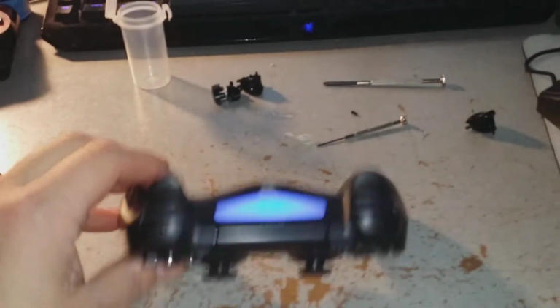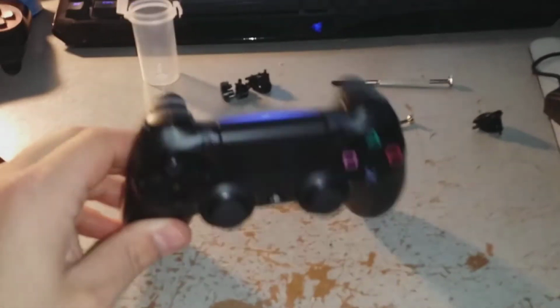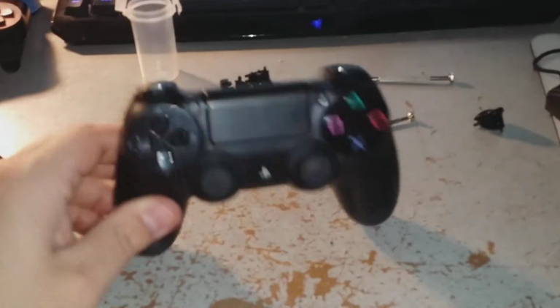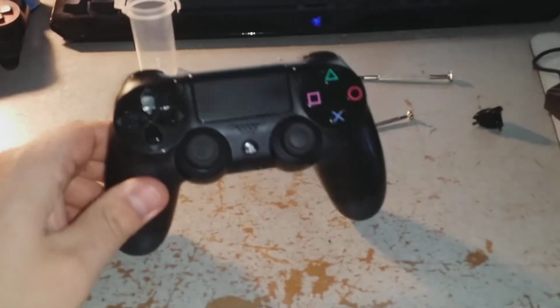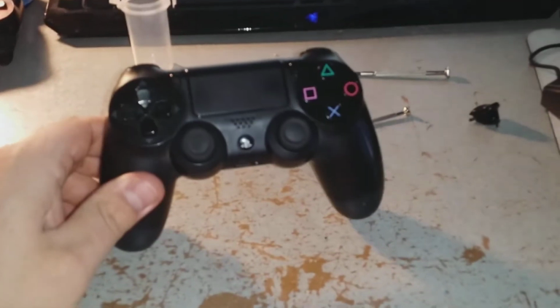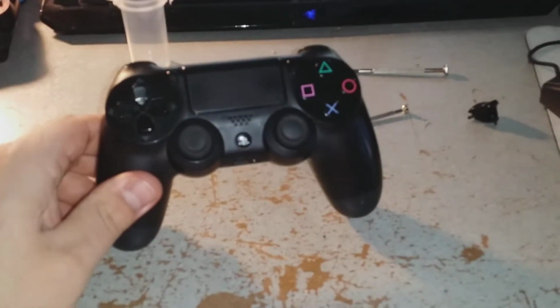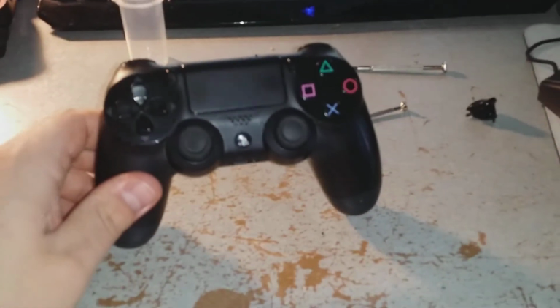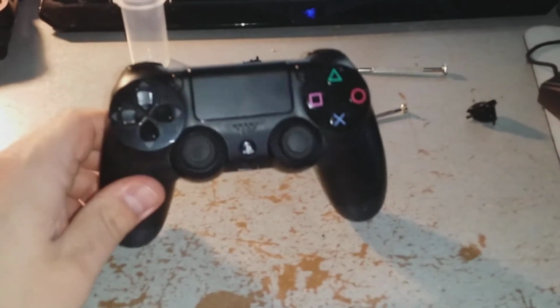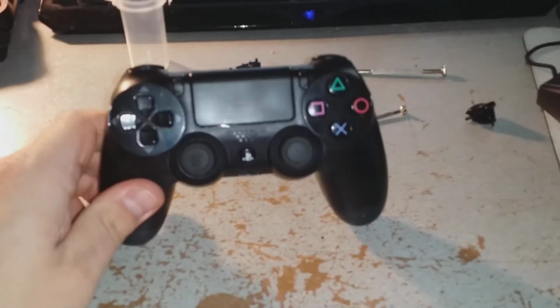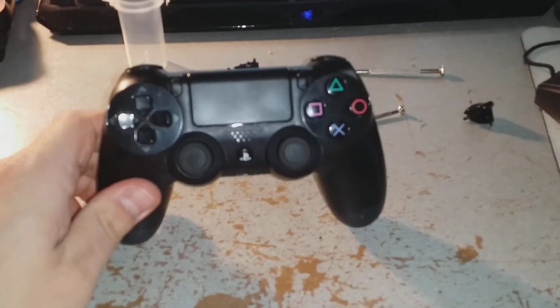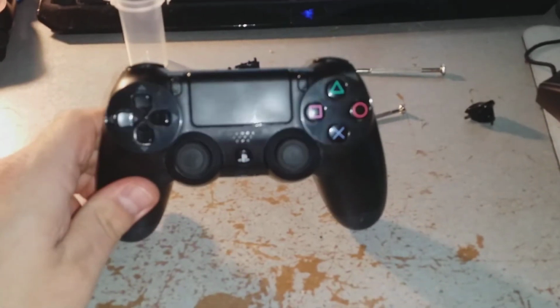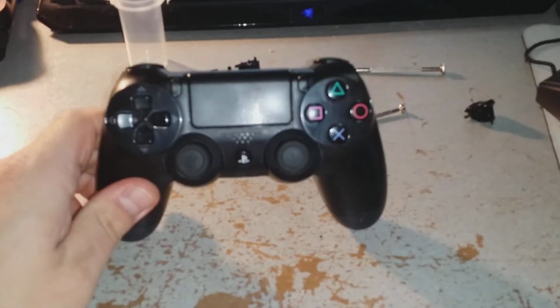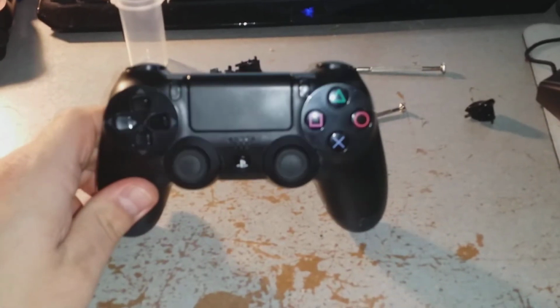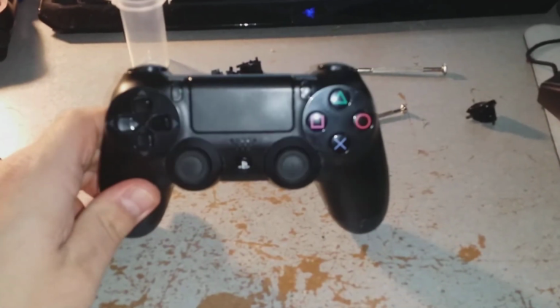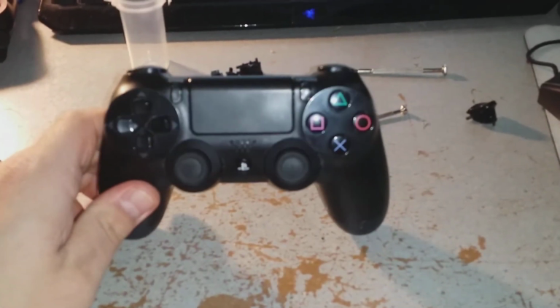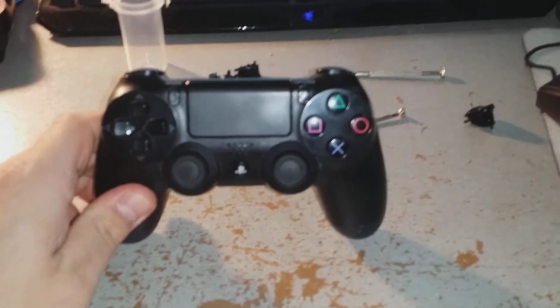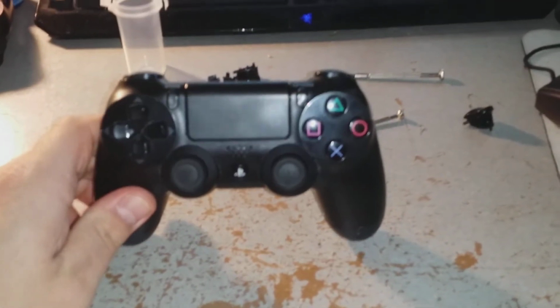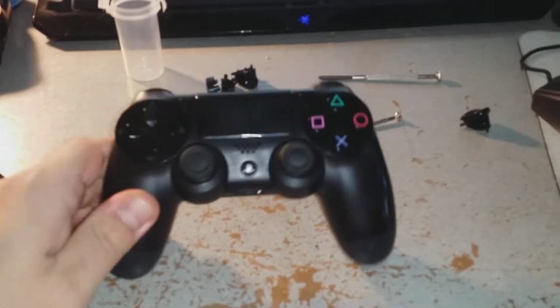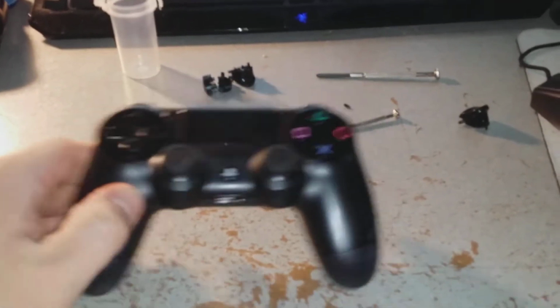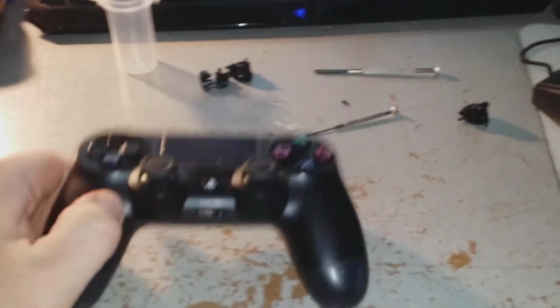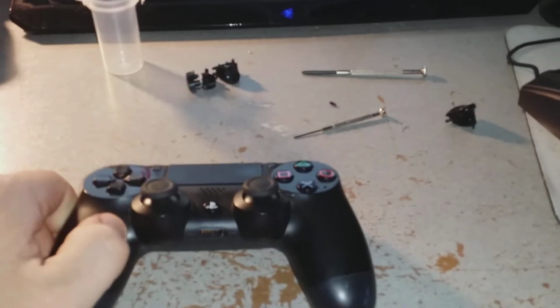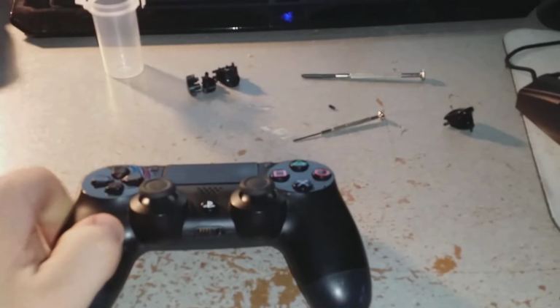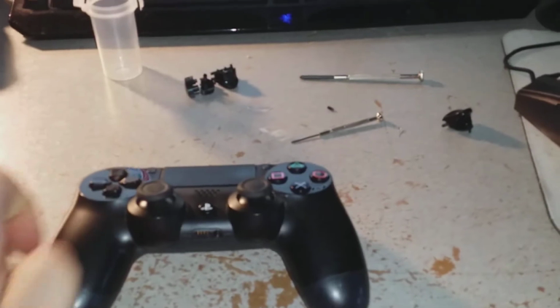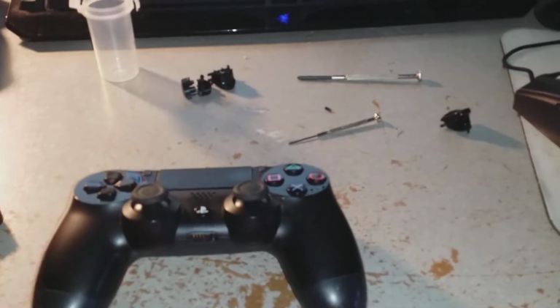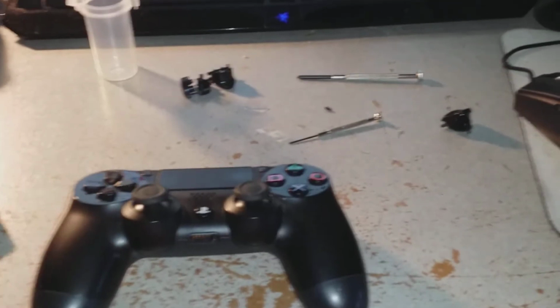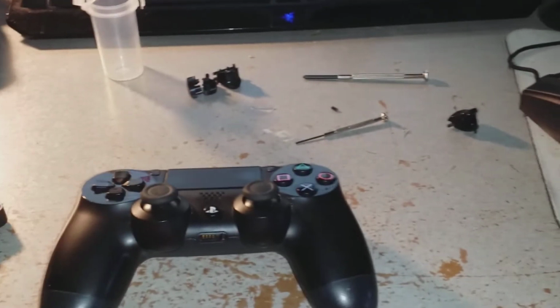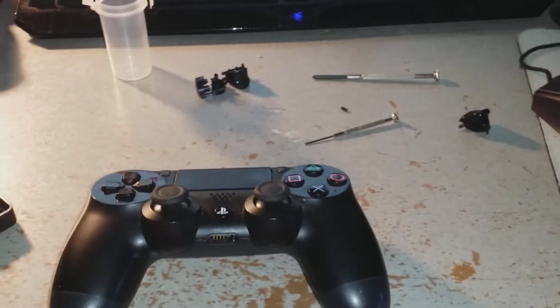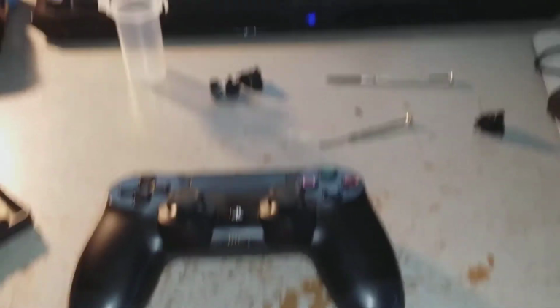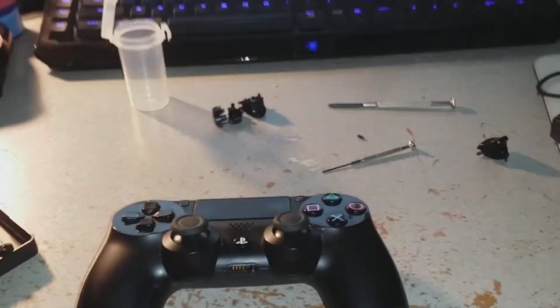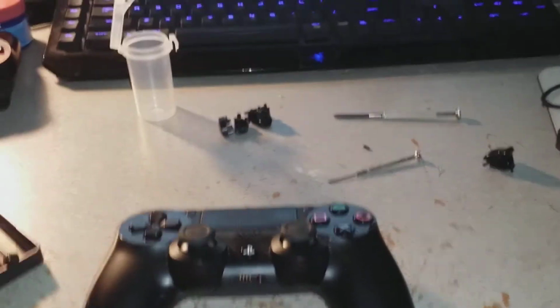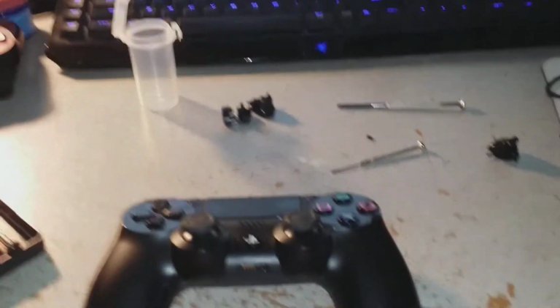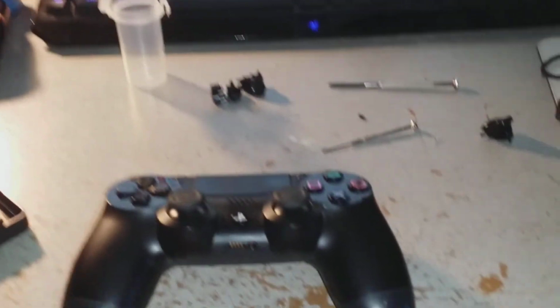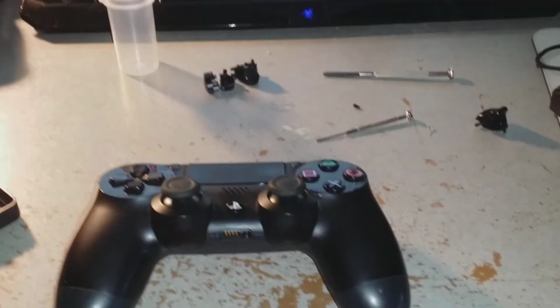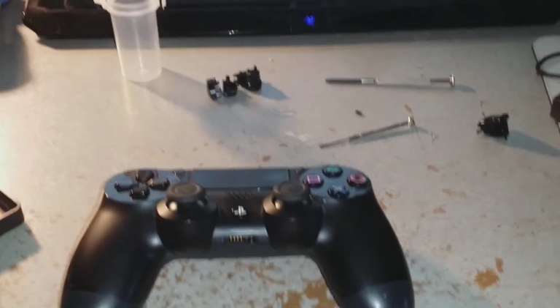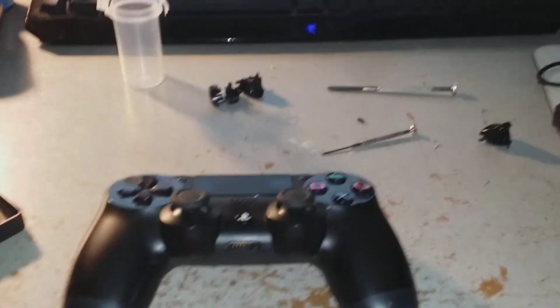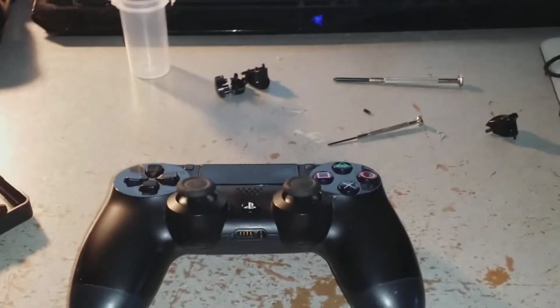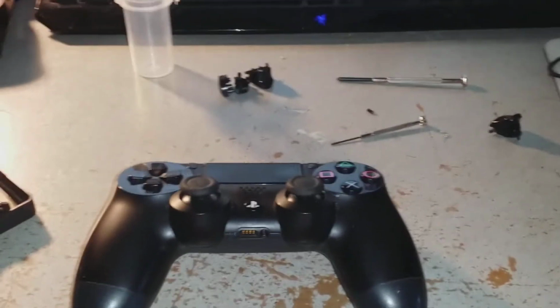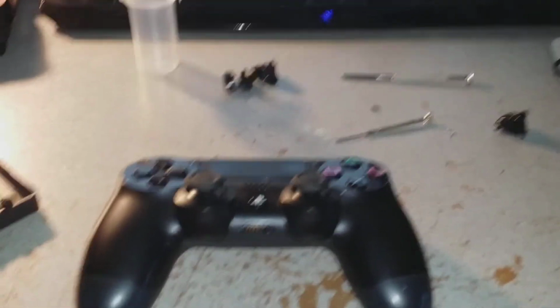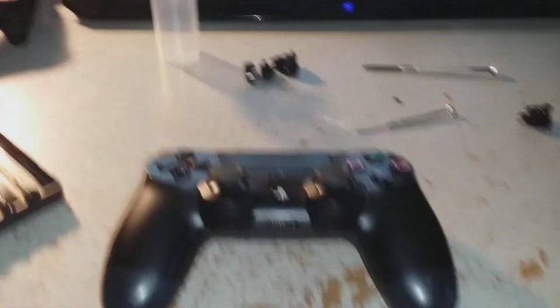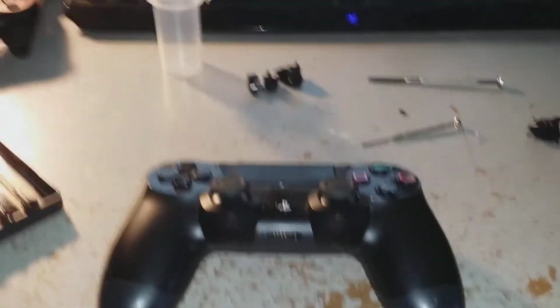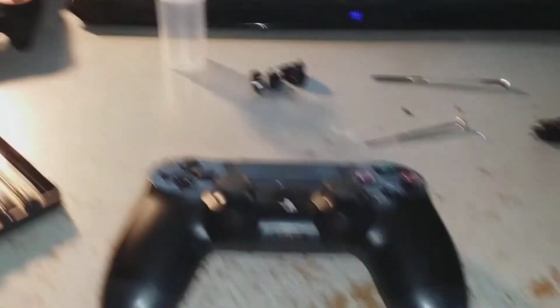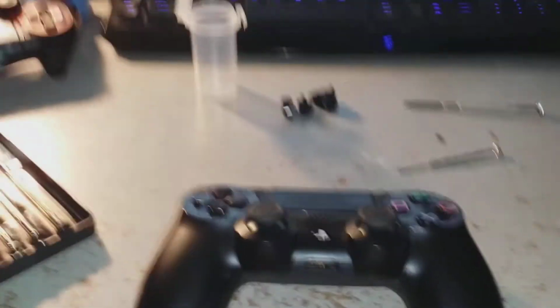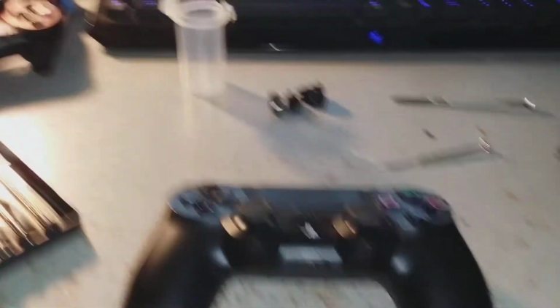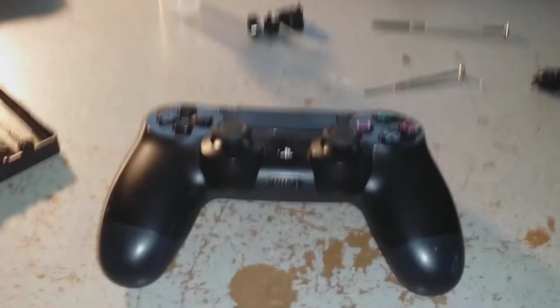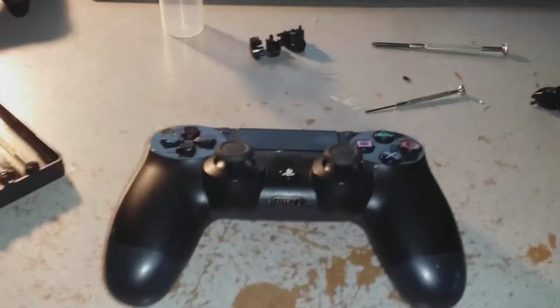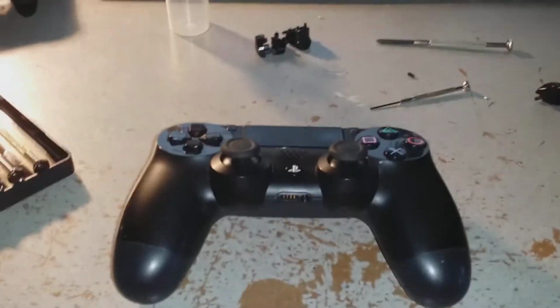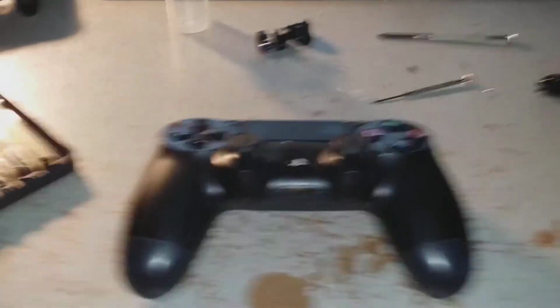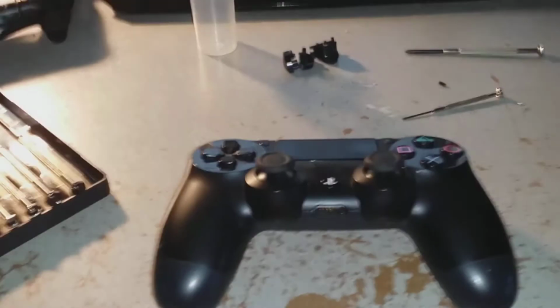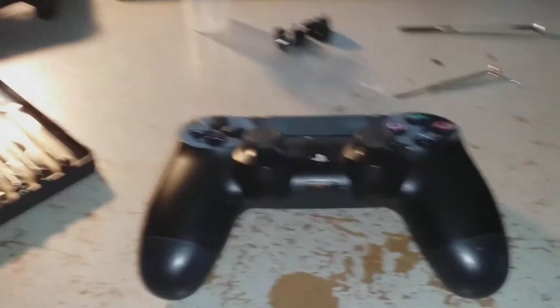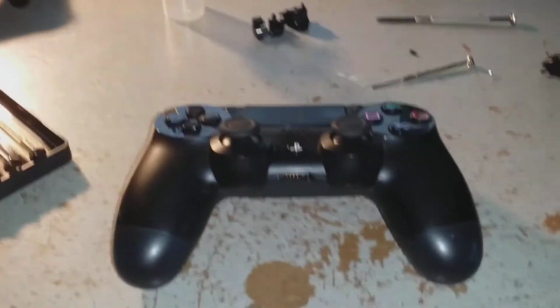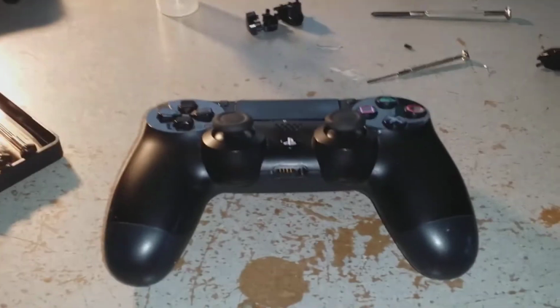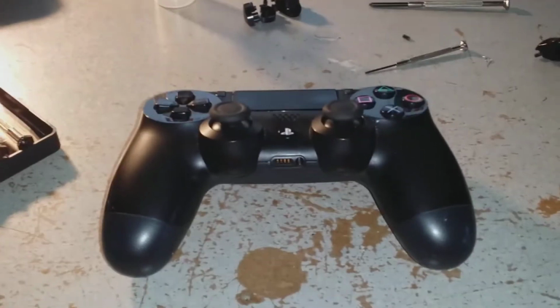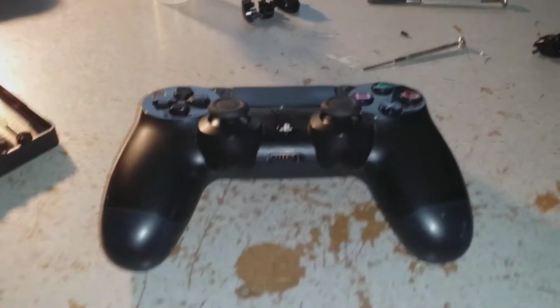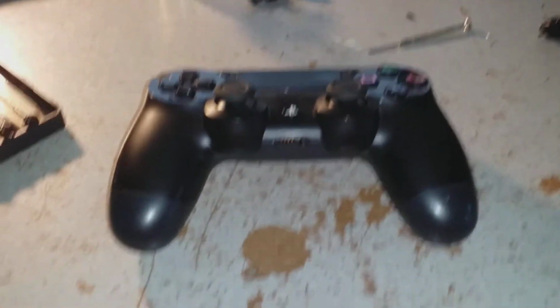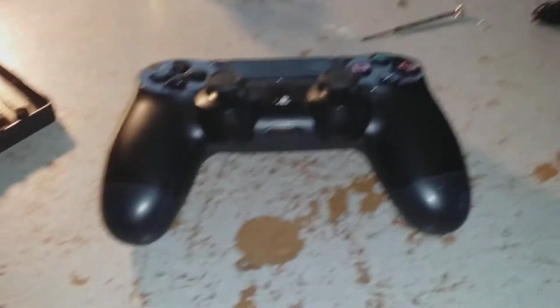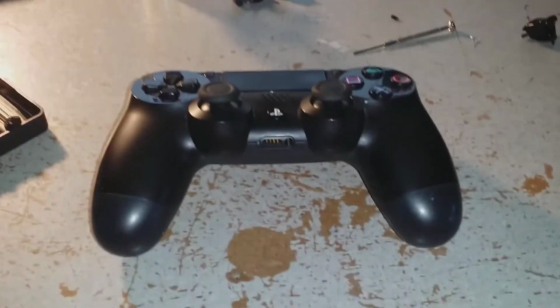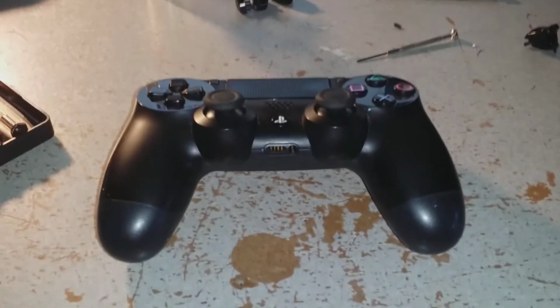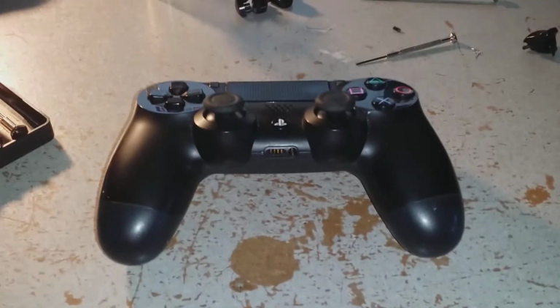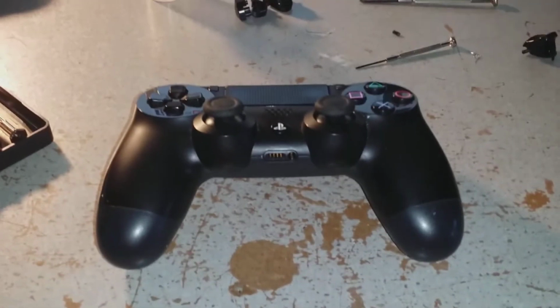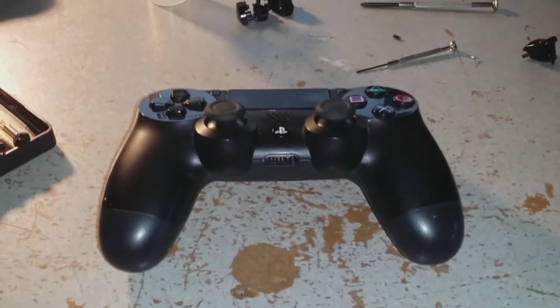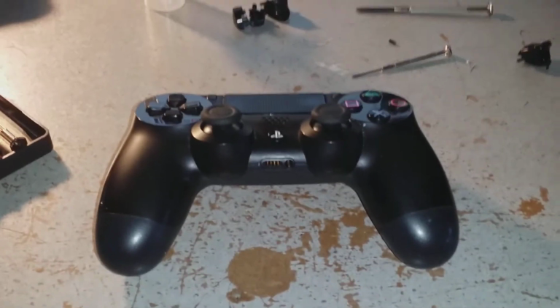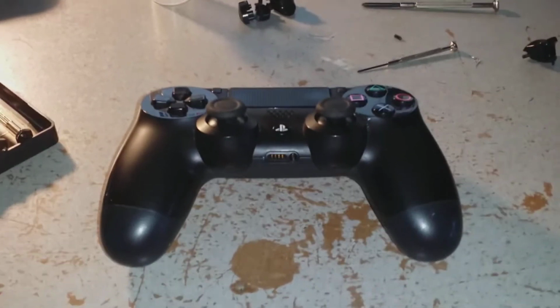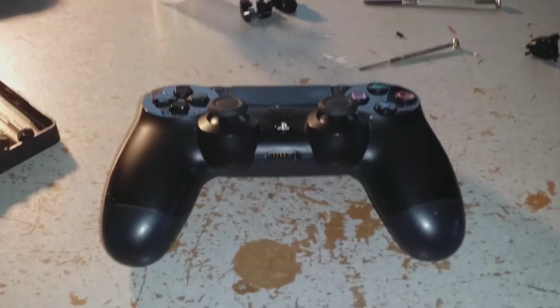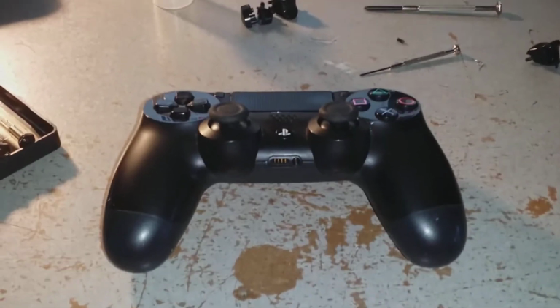Bought the controller for $20 broken, $6 to fix it — $26 in all for a PlayStation 4 controller. It's a win-win situation.